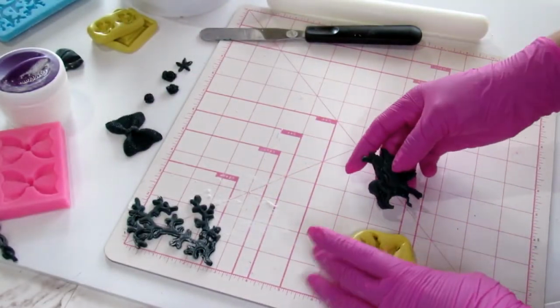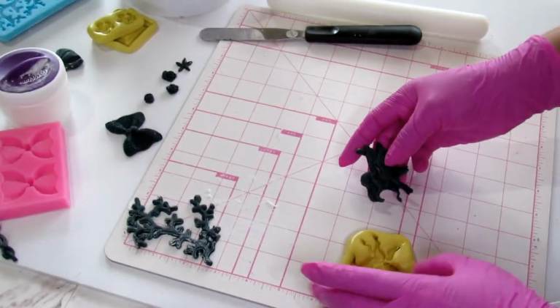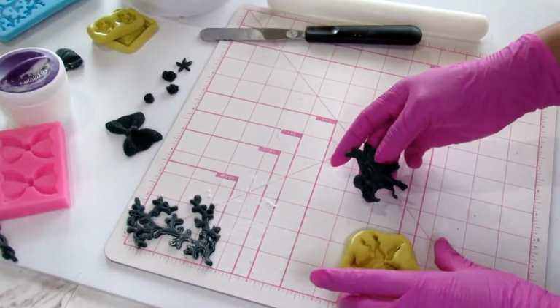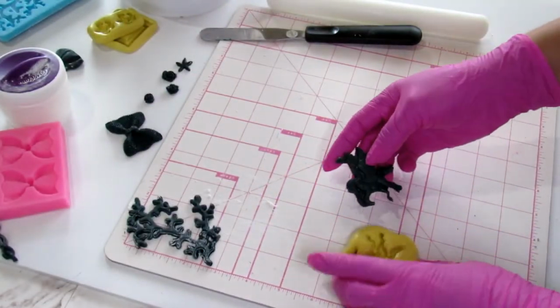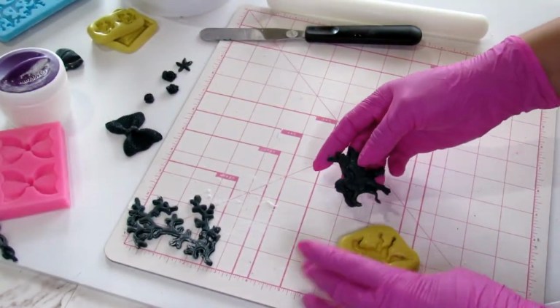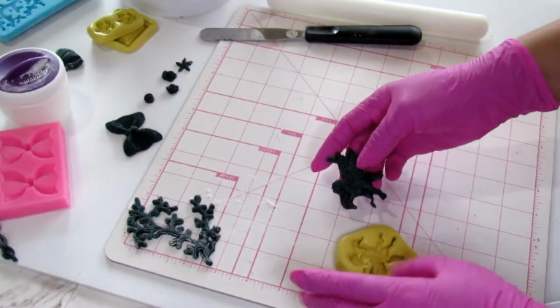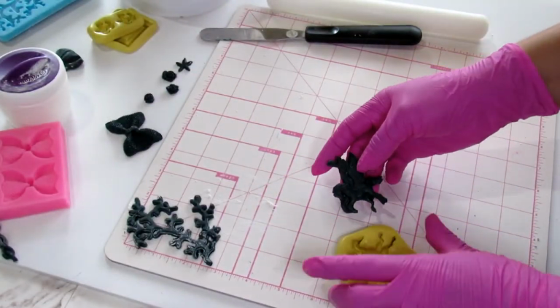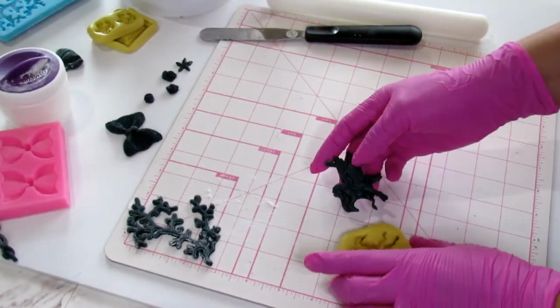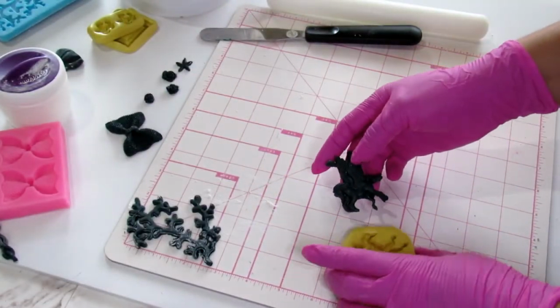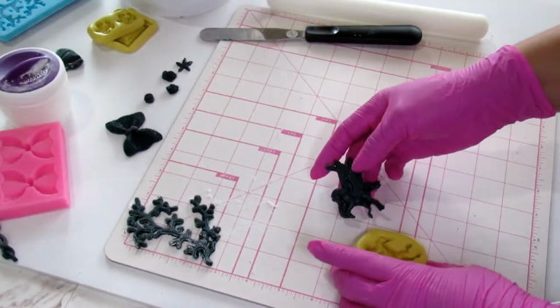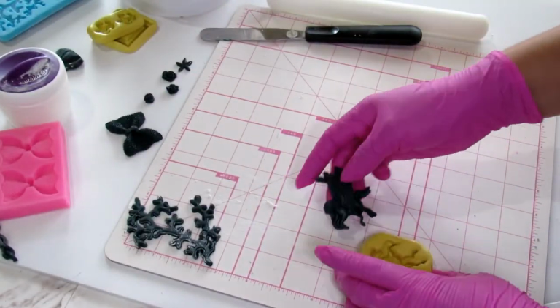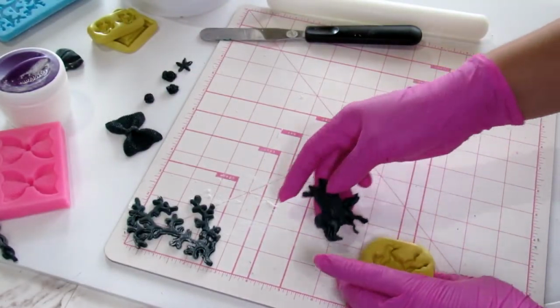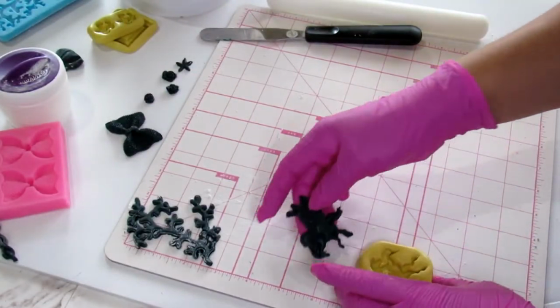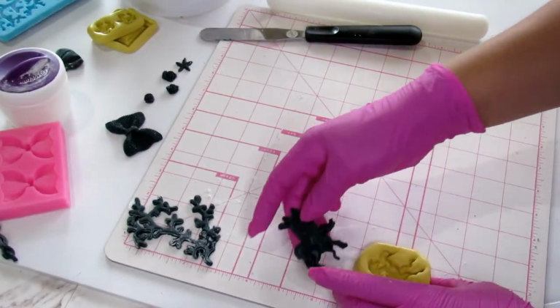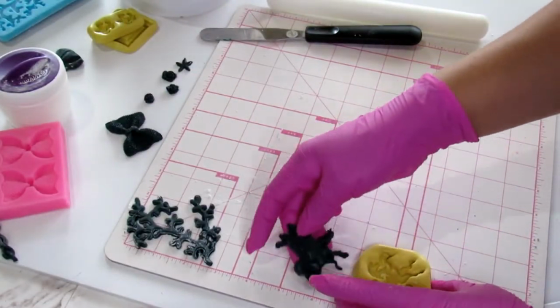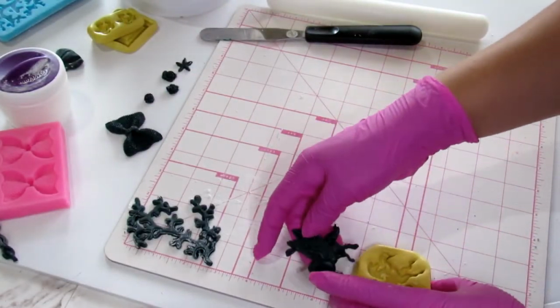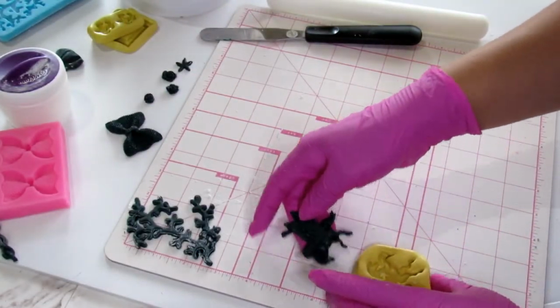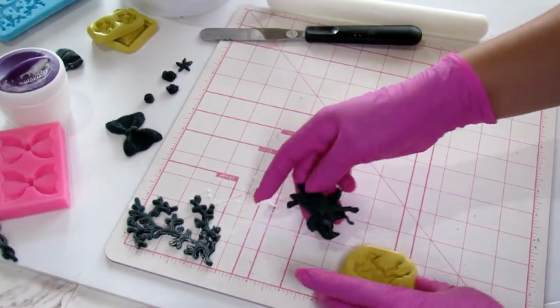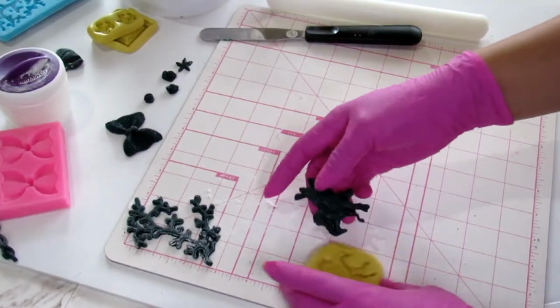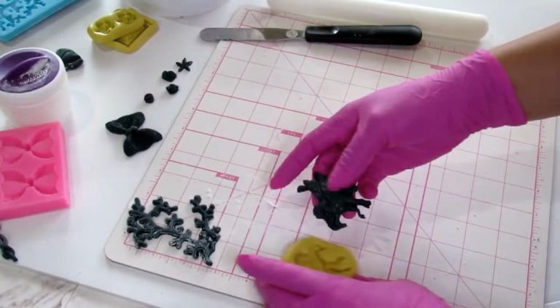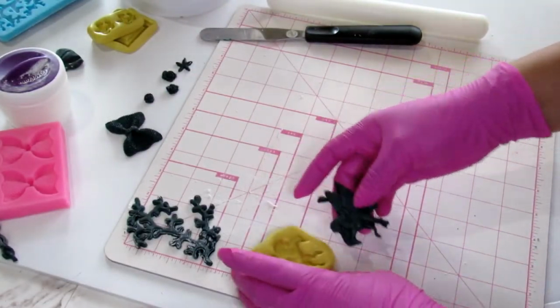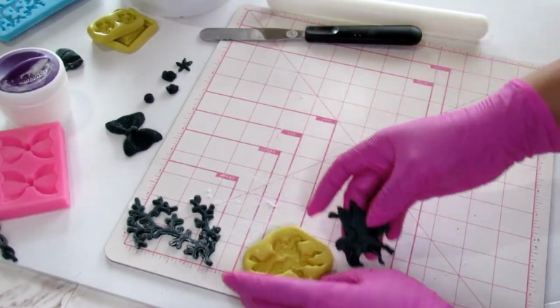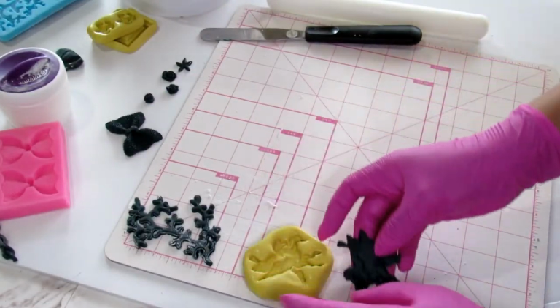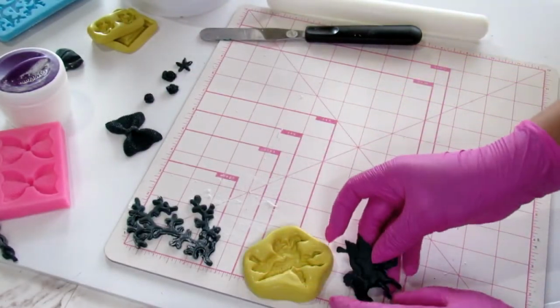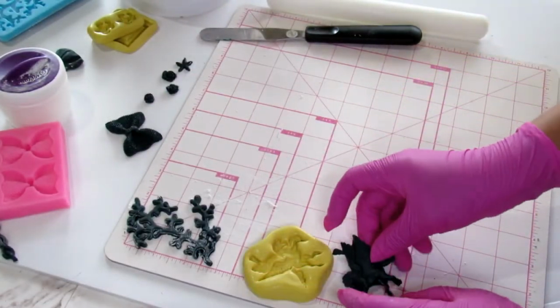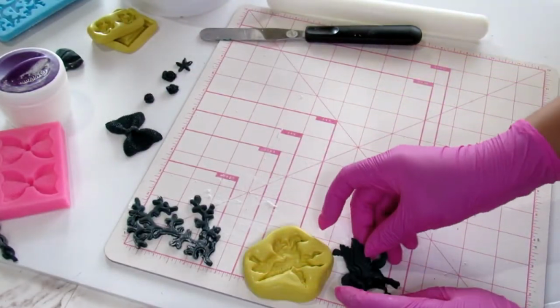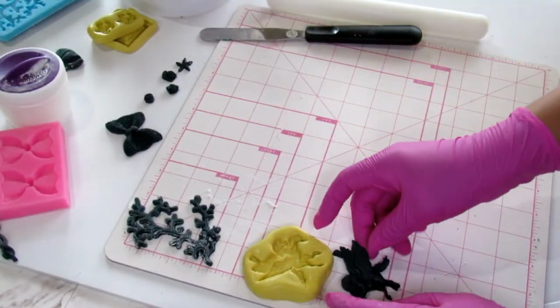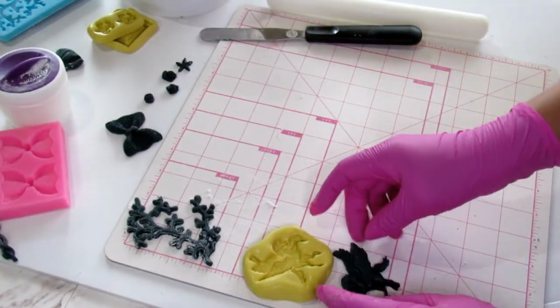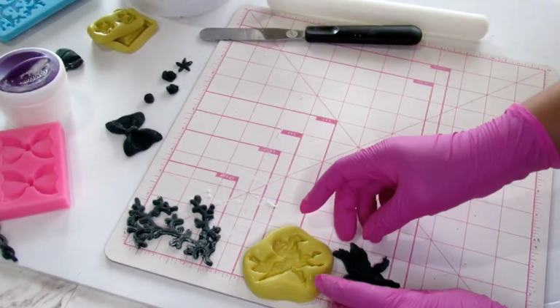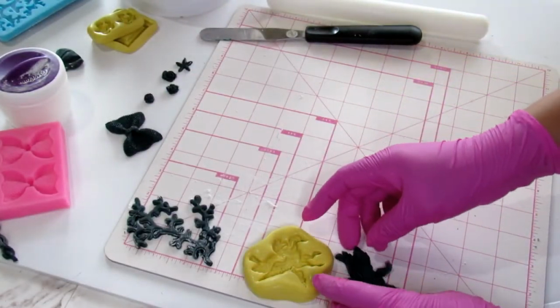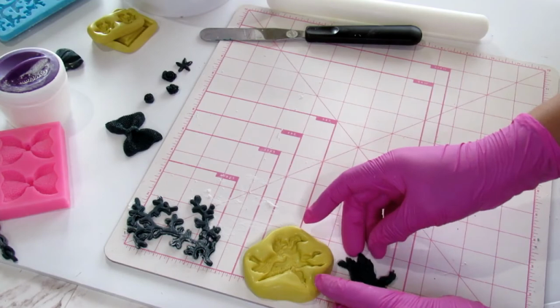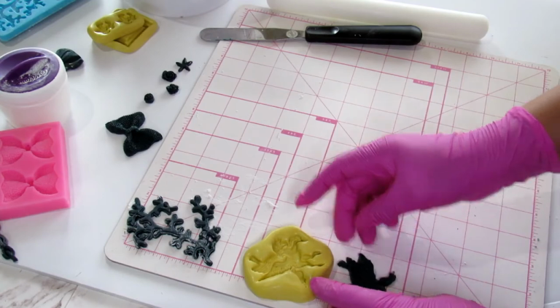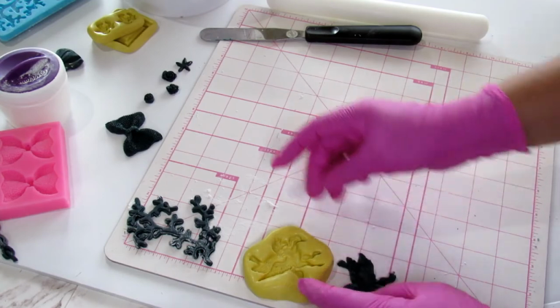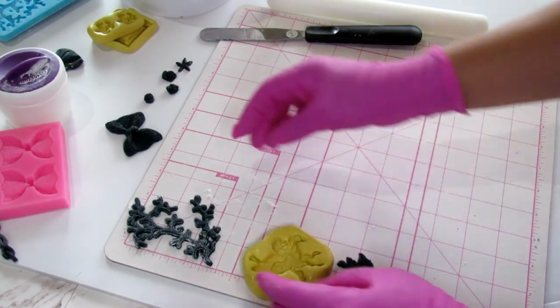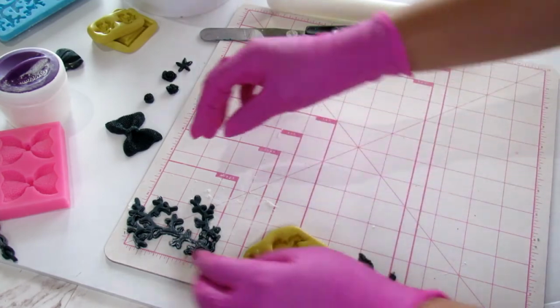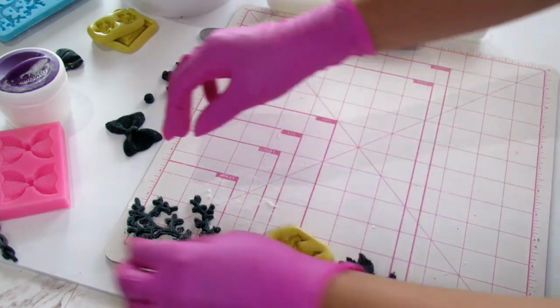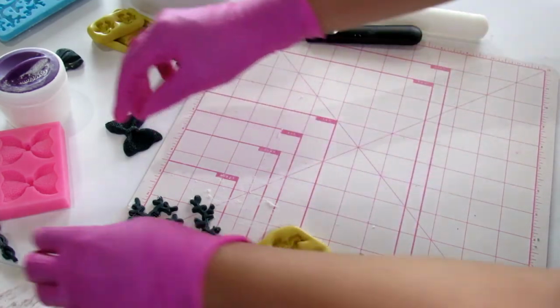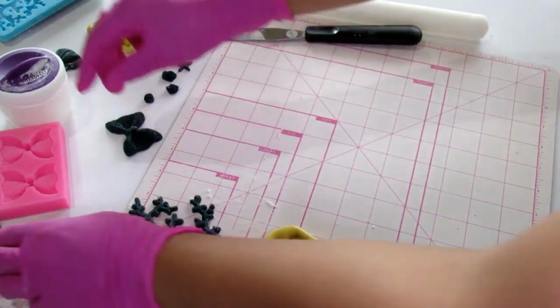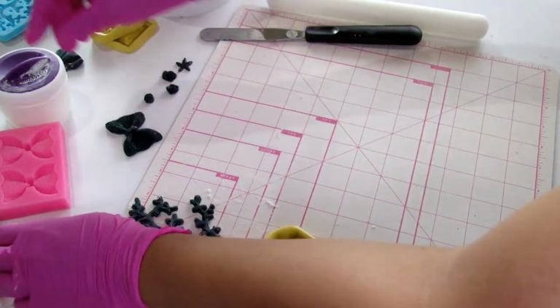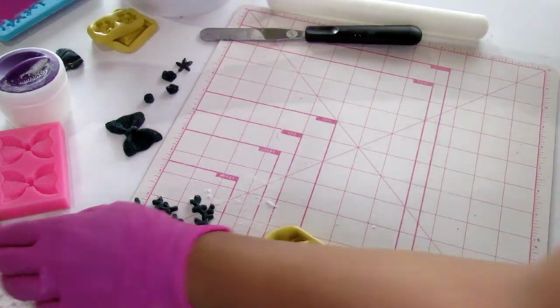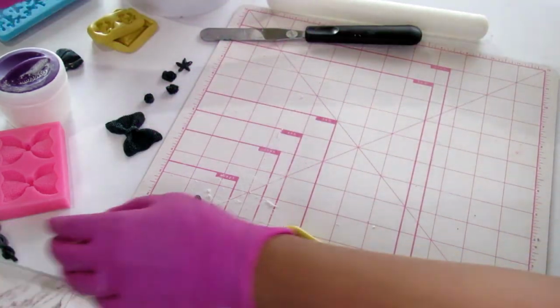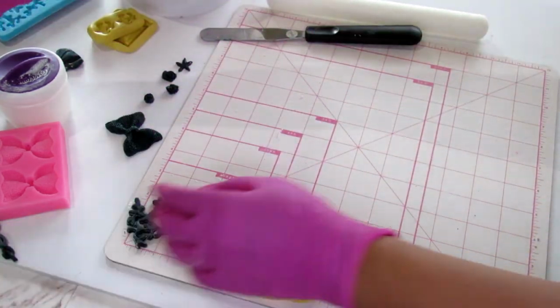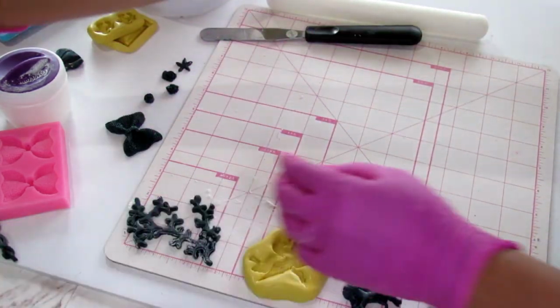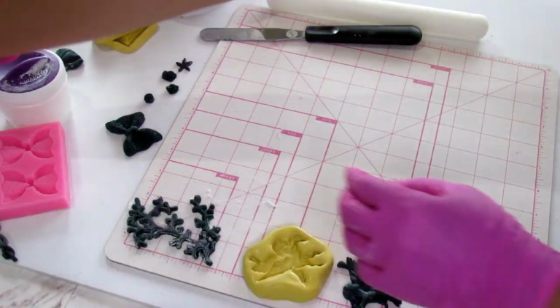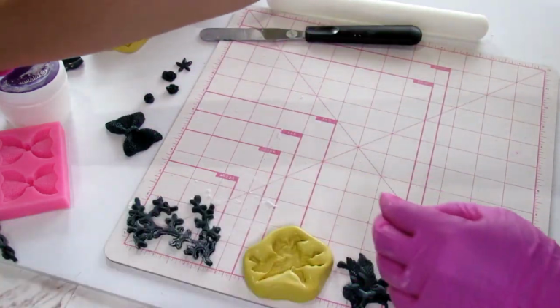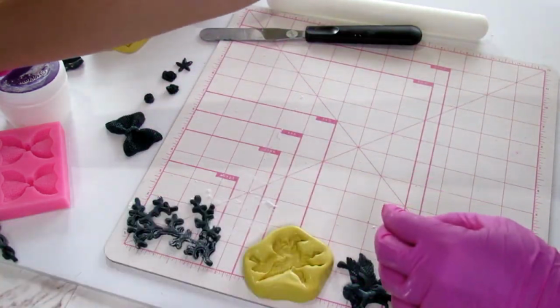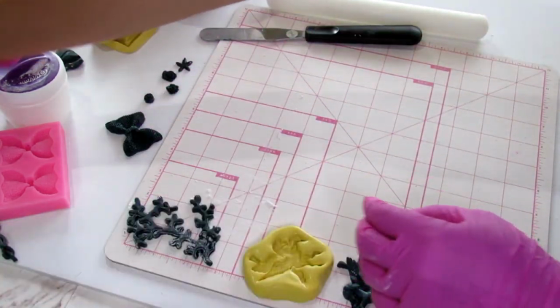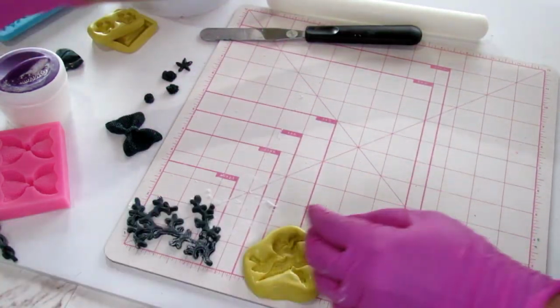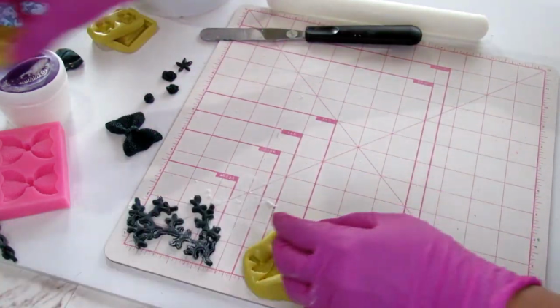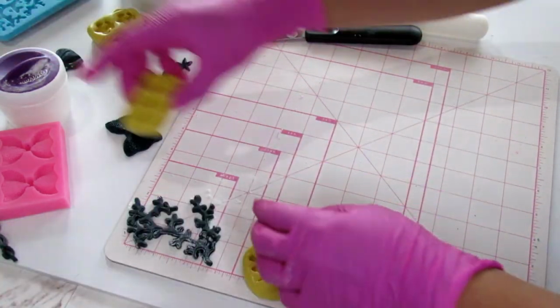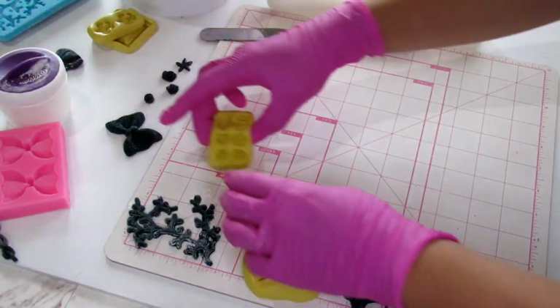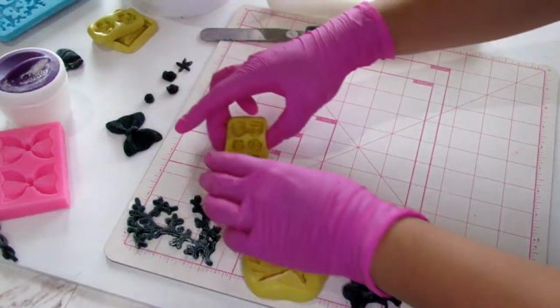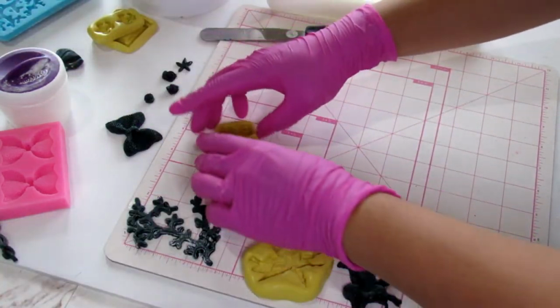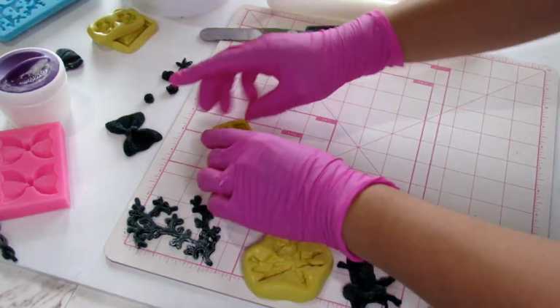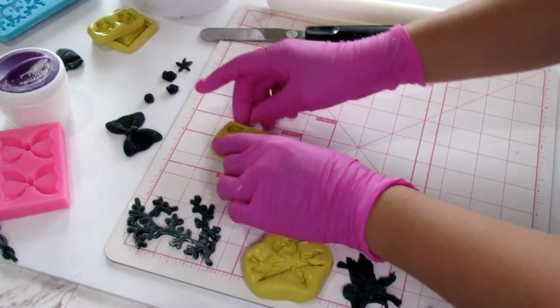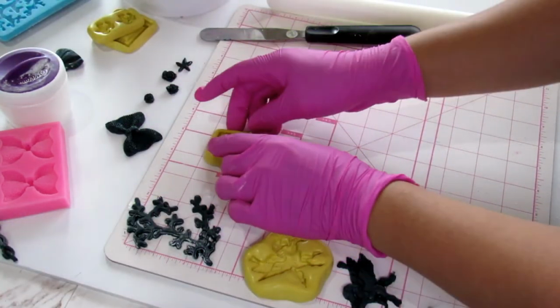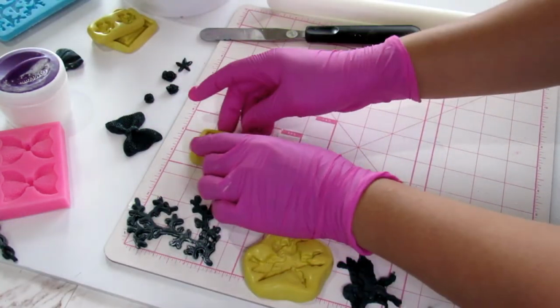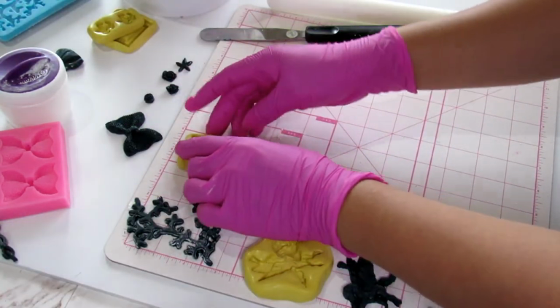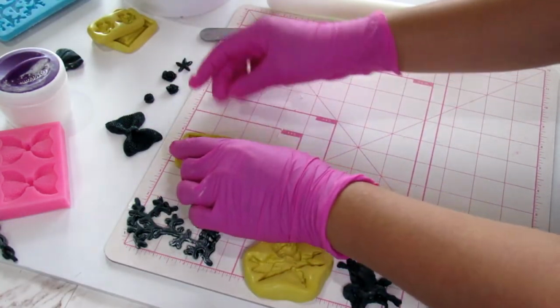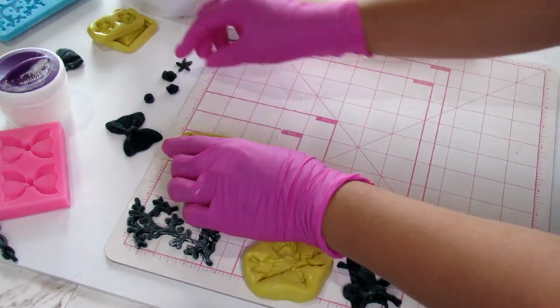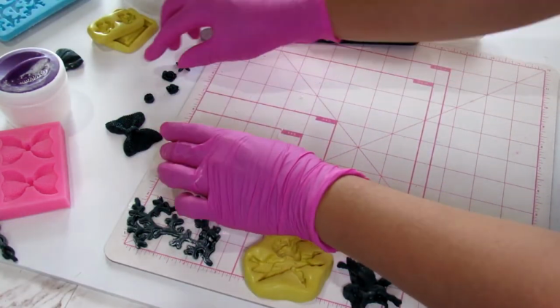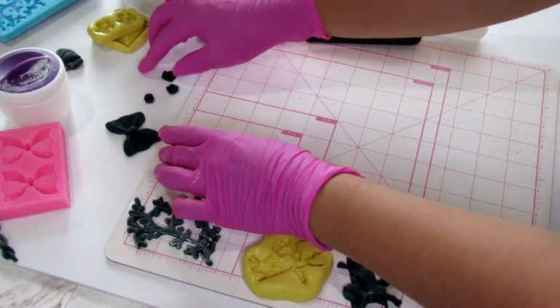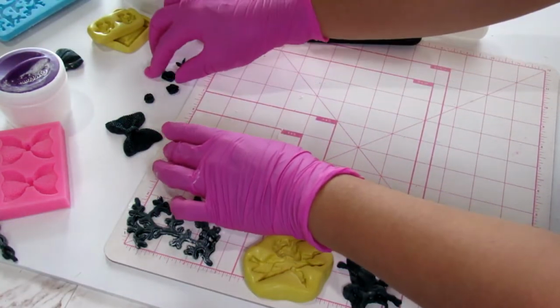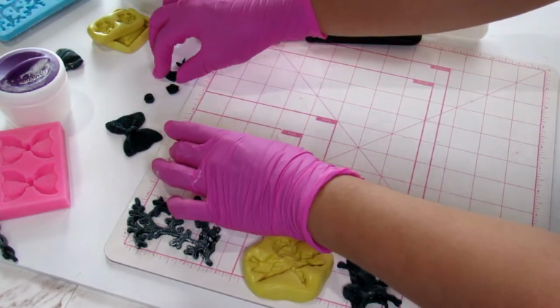Finally, here are all of them lined up so you can remember everything we went over today.